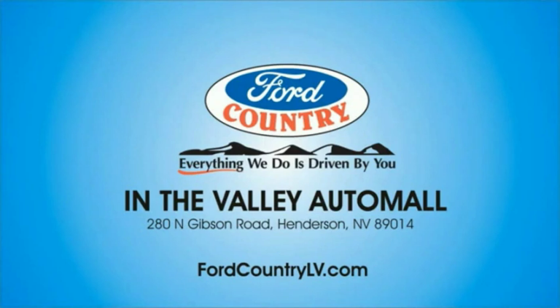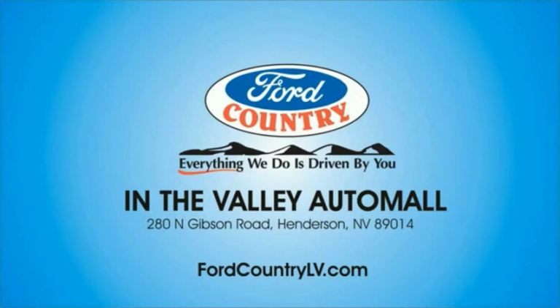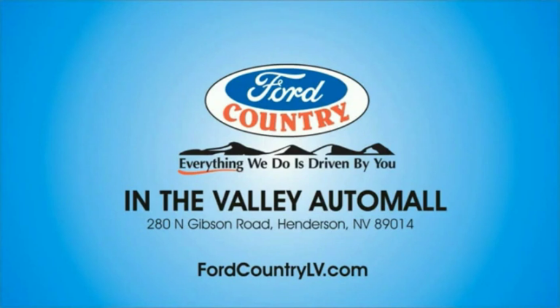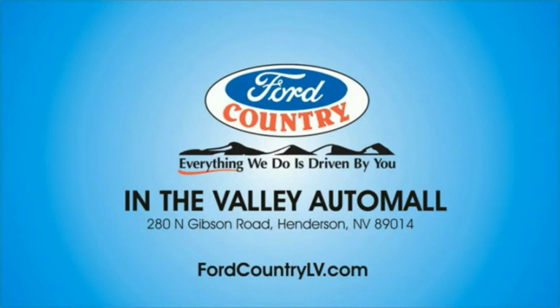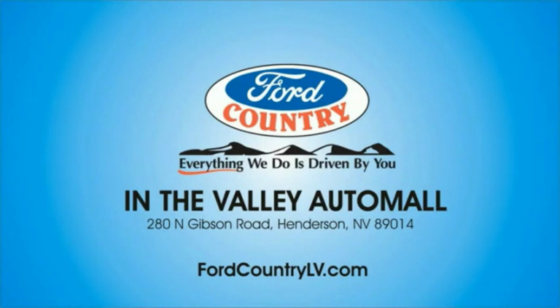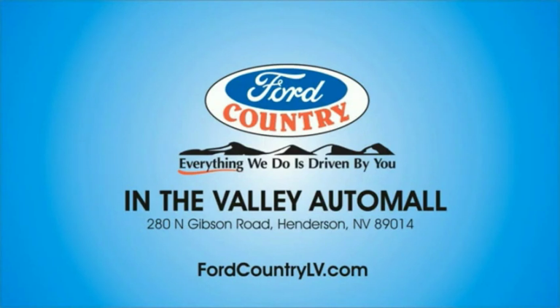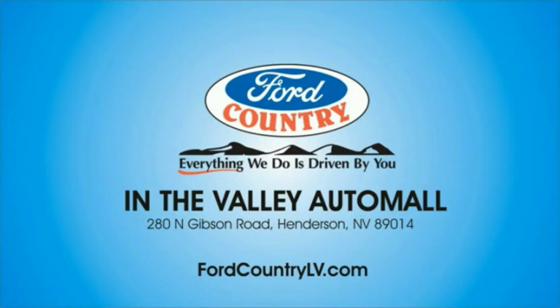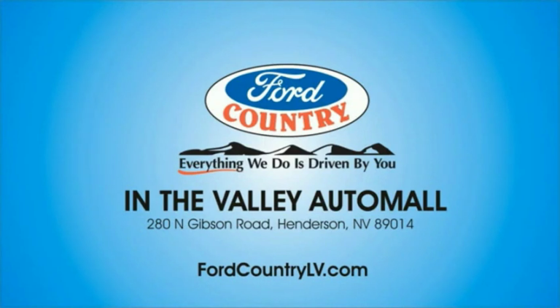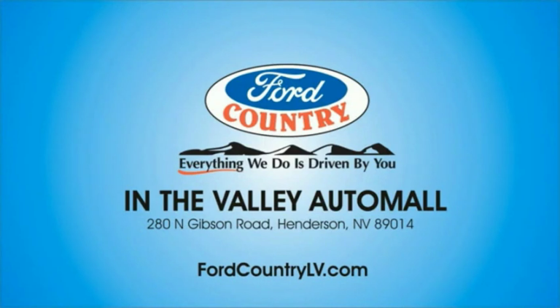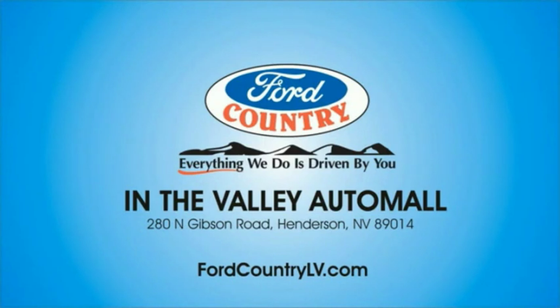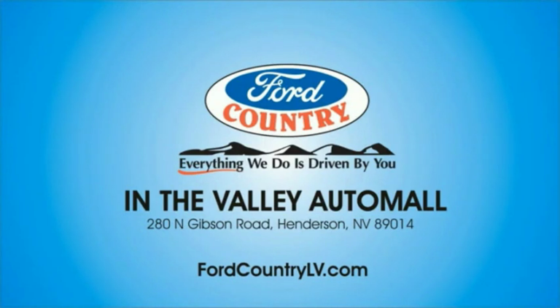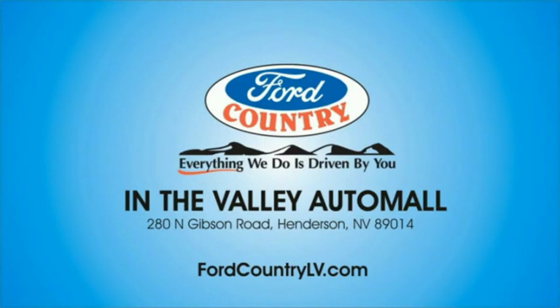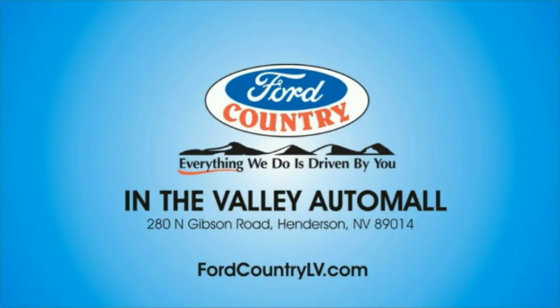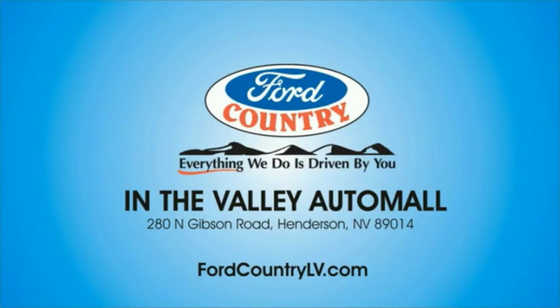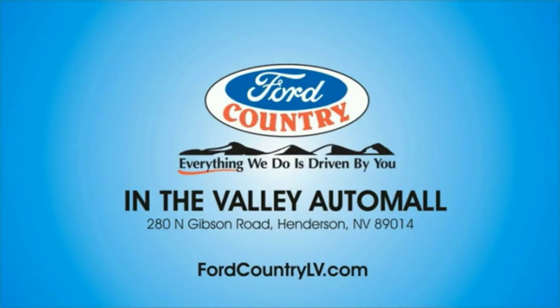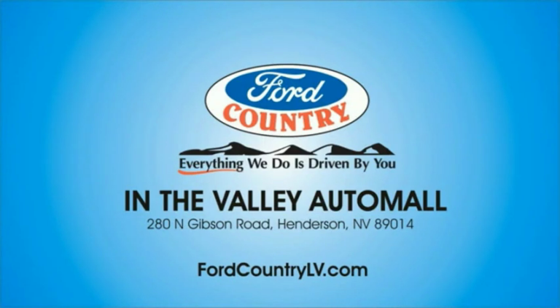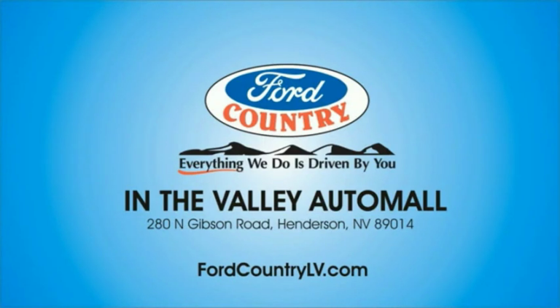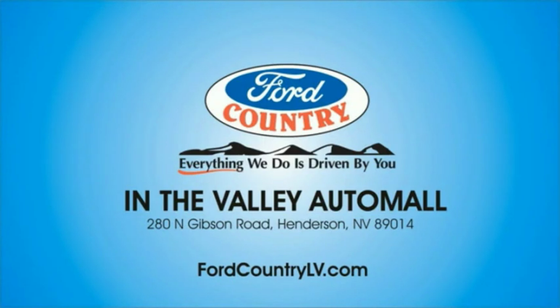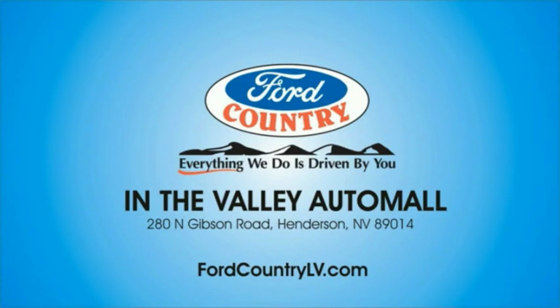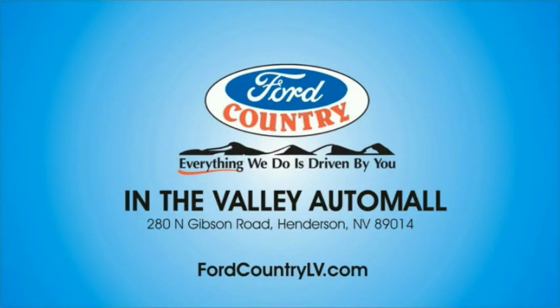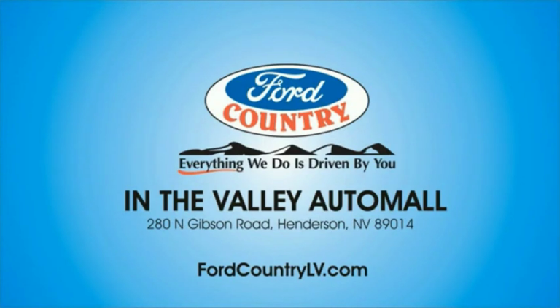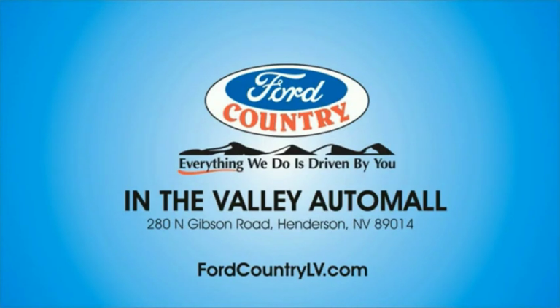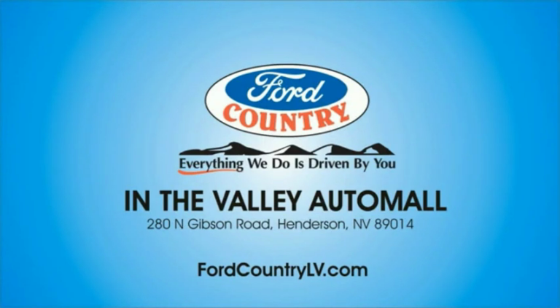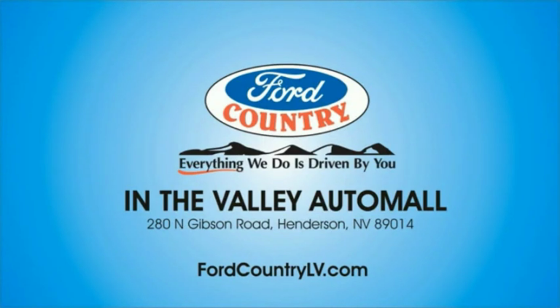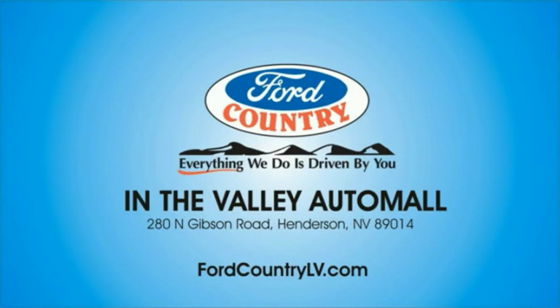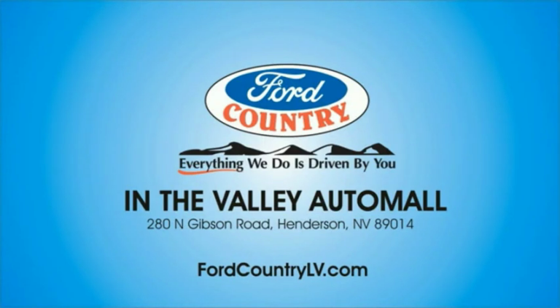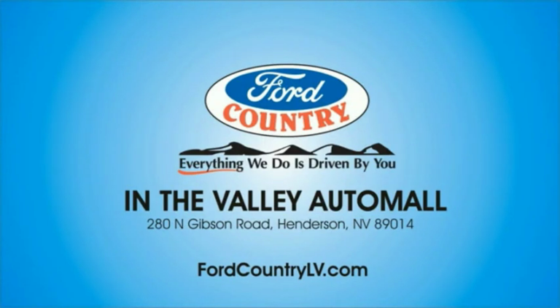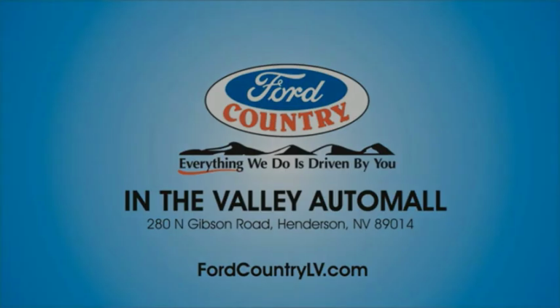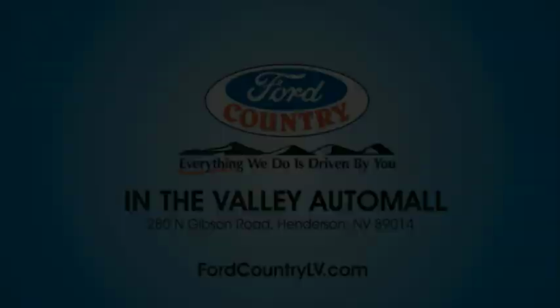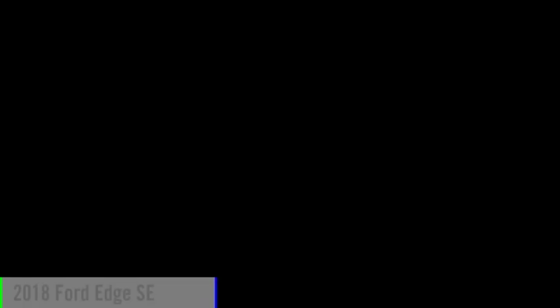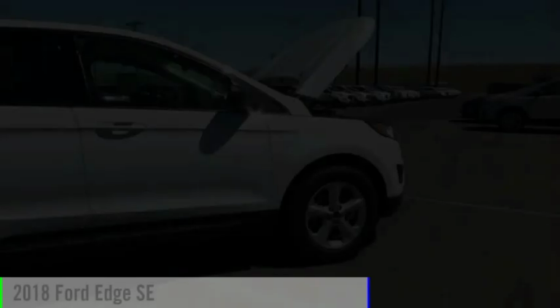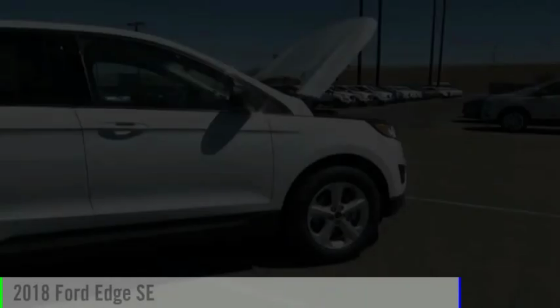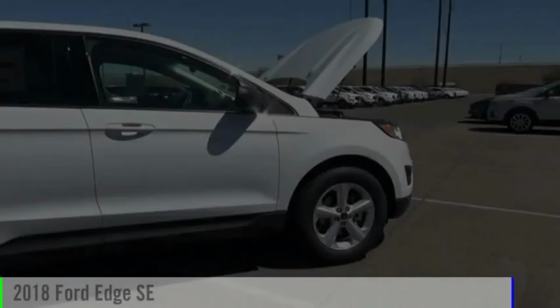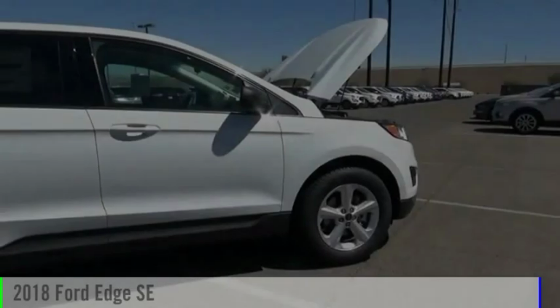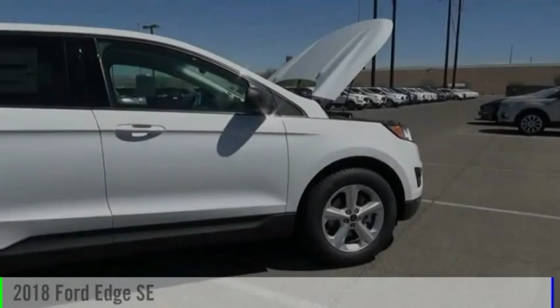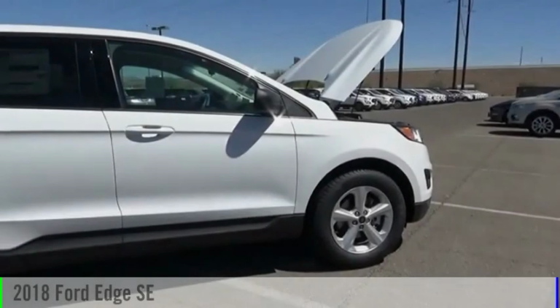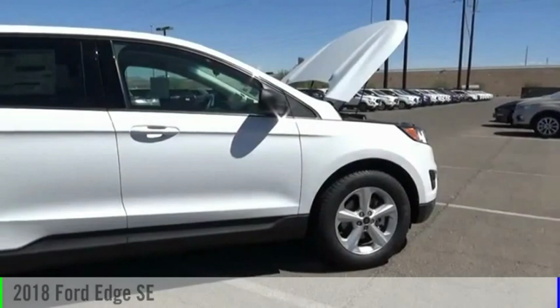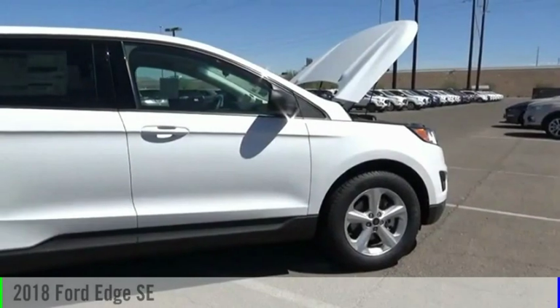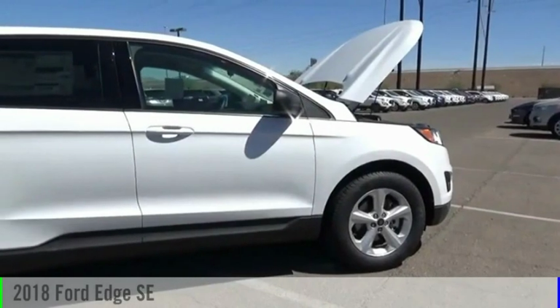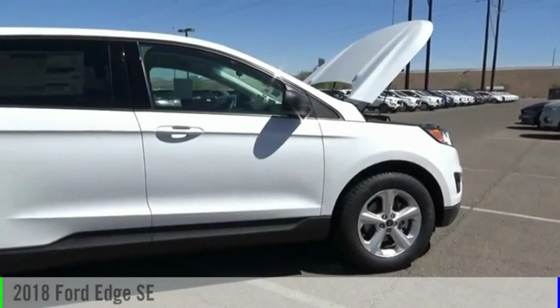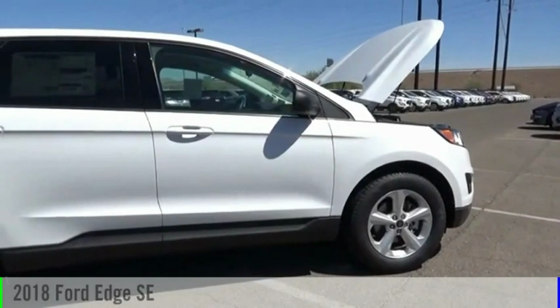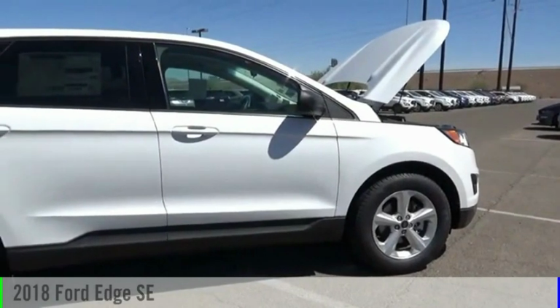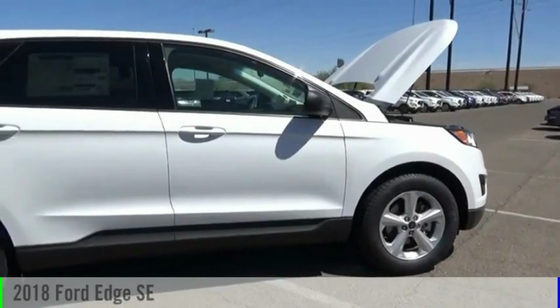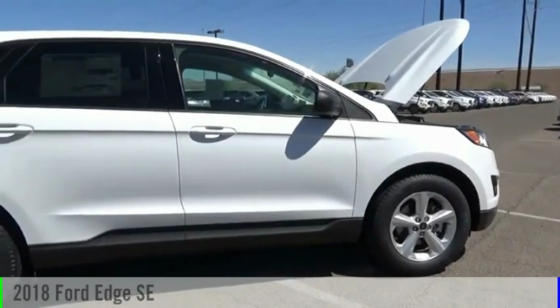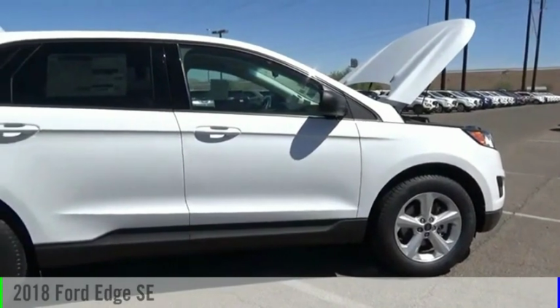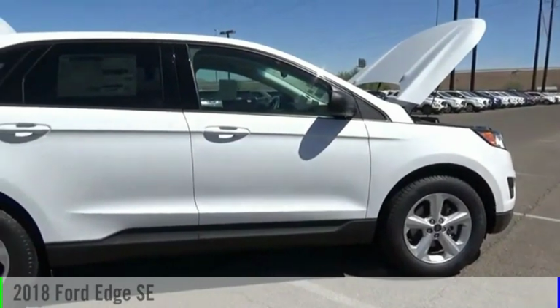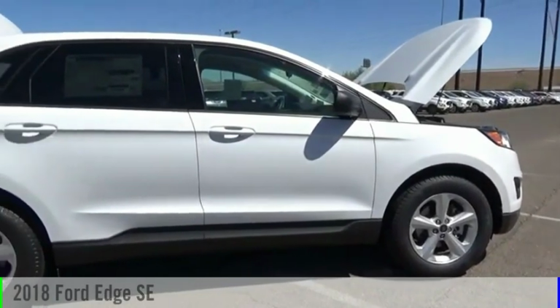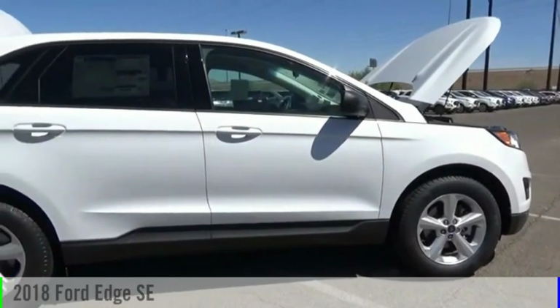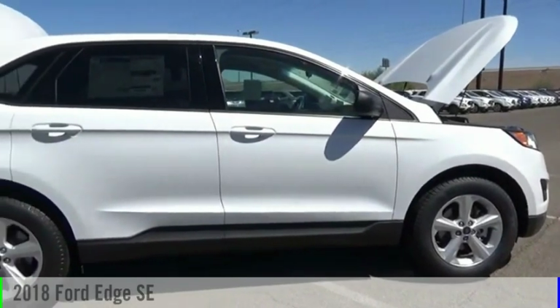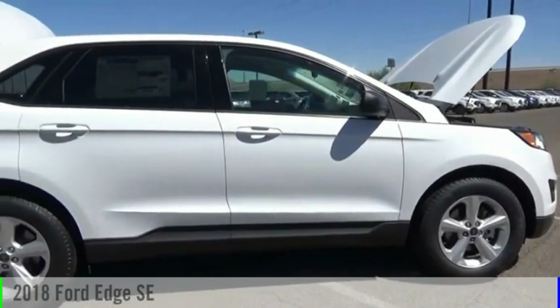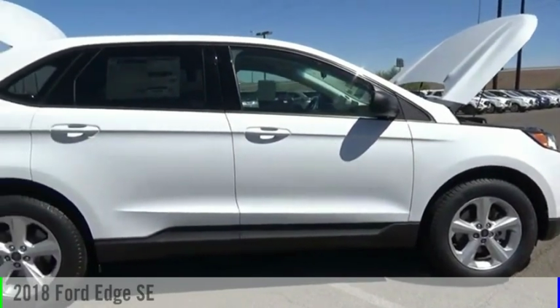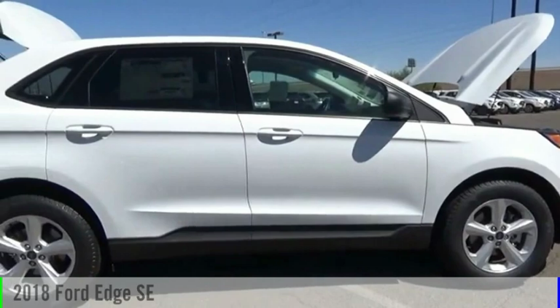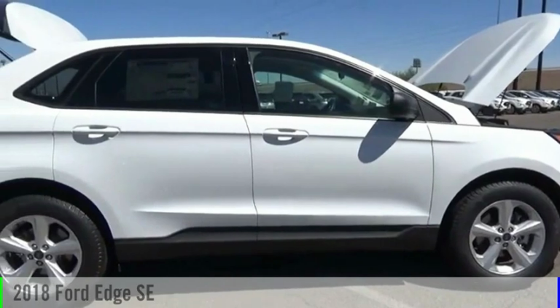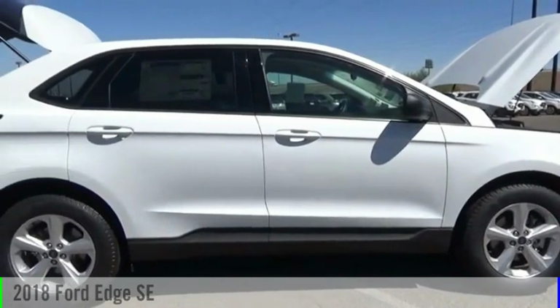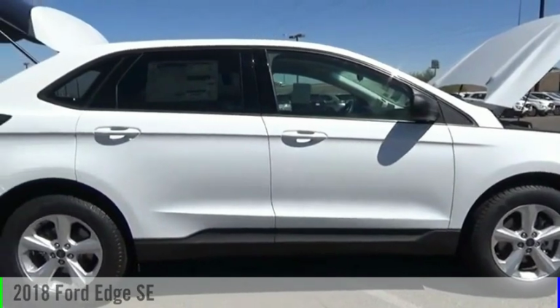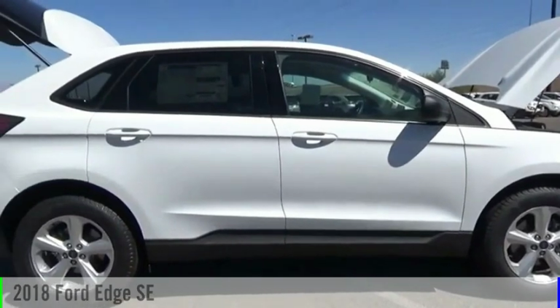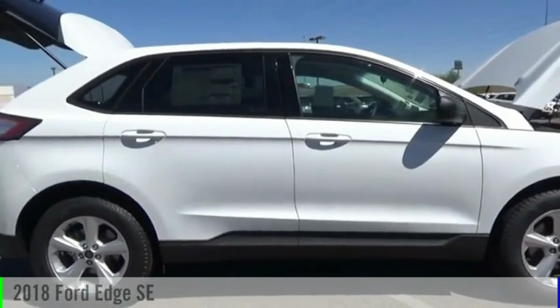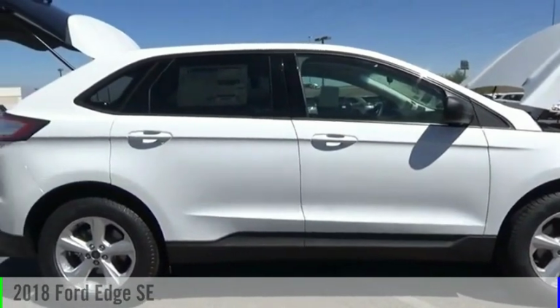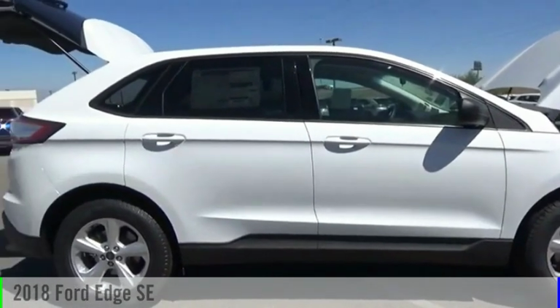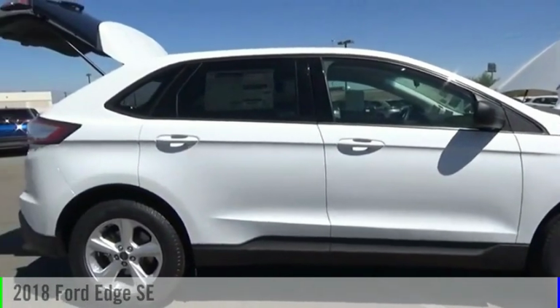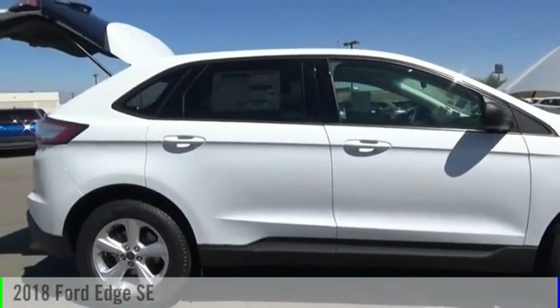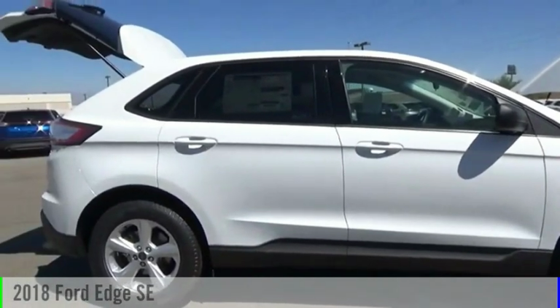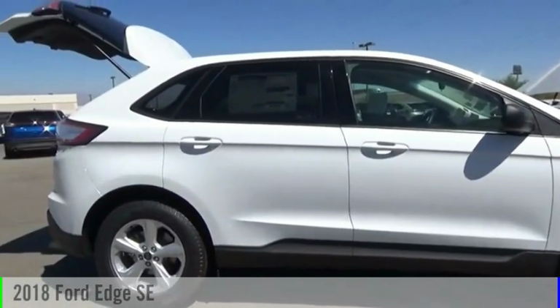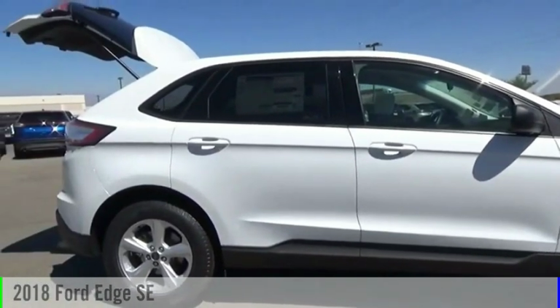Visit Ford Country in the Valley Auto Mall today. Come test drive the 2018 Edge.